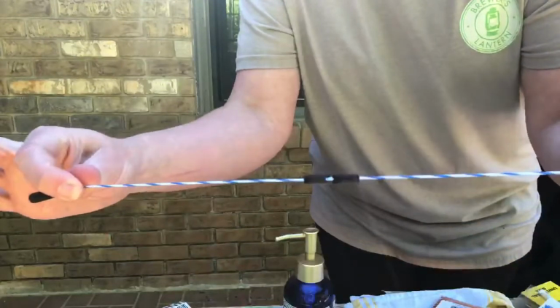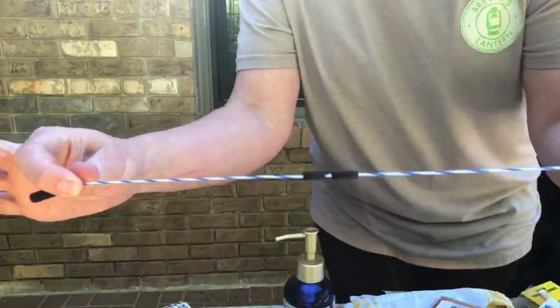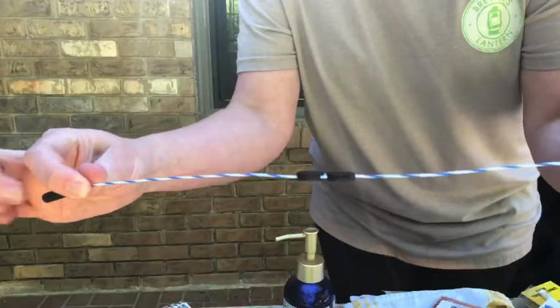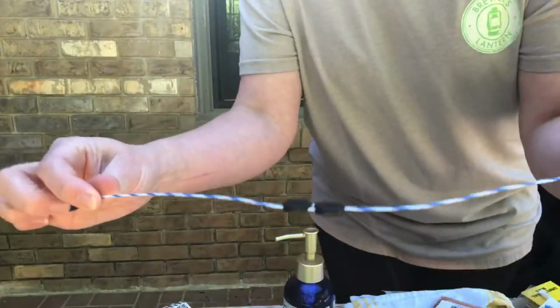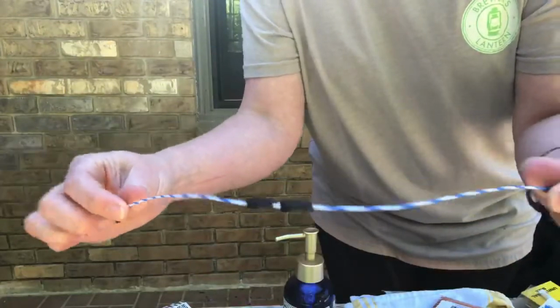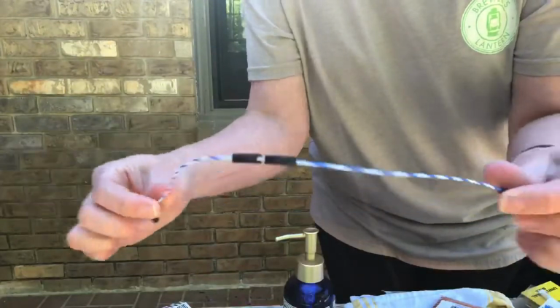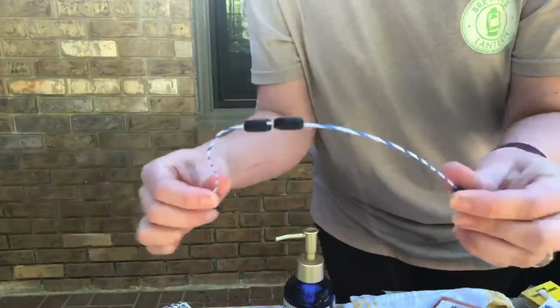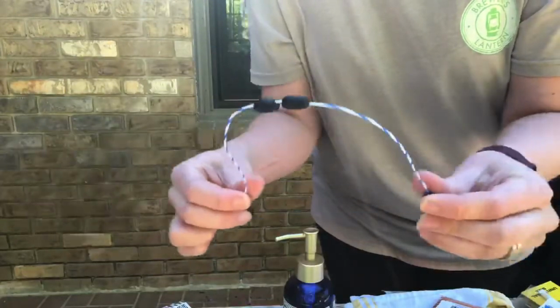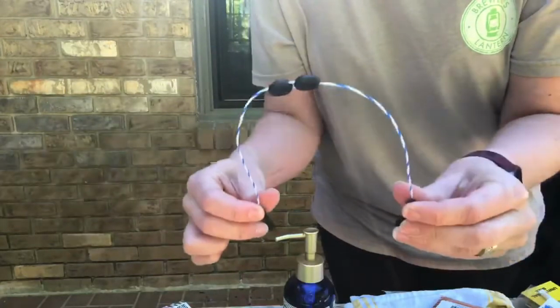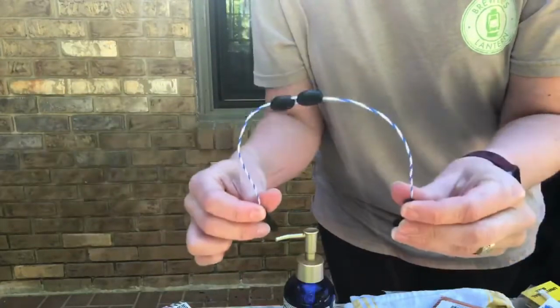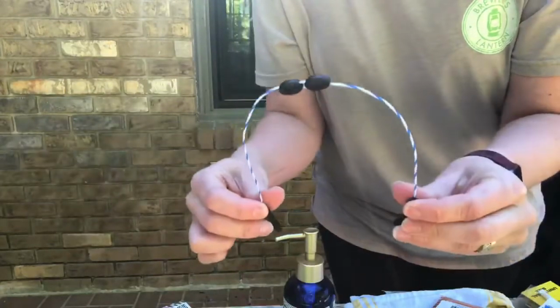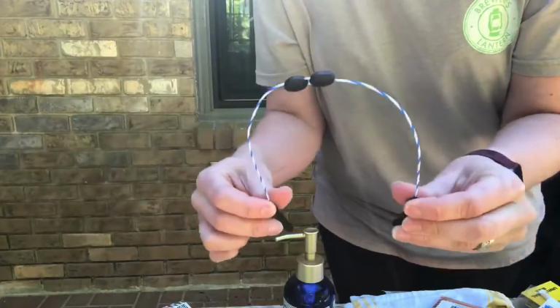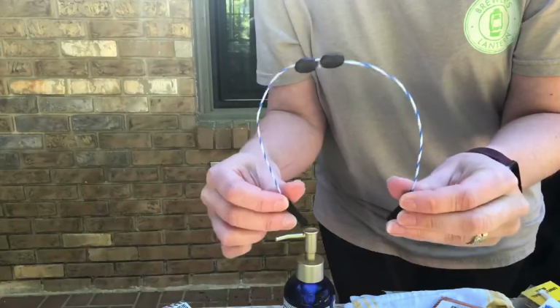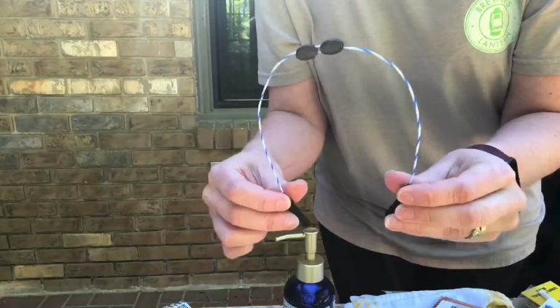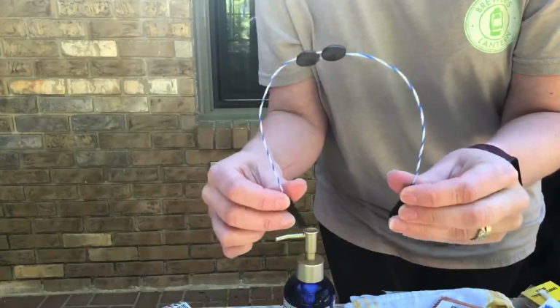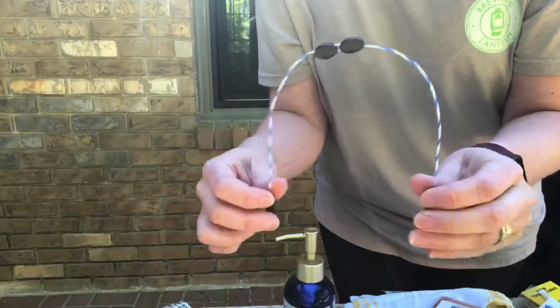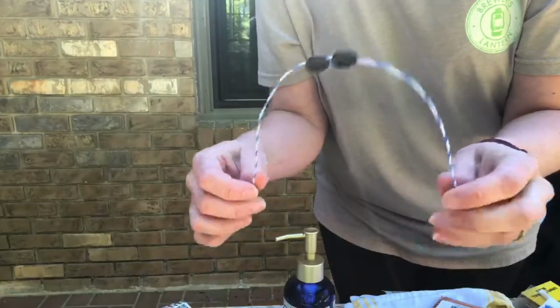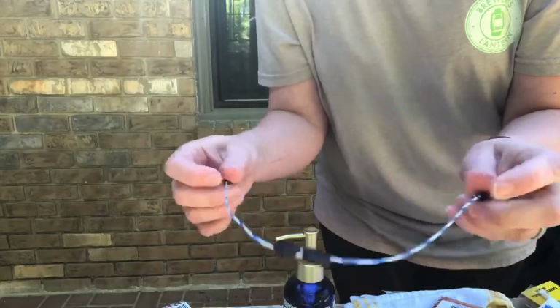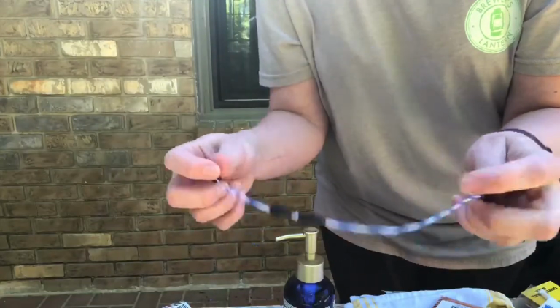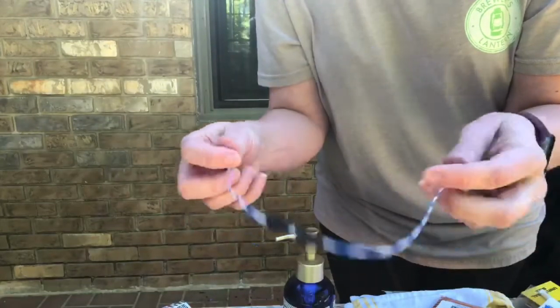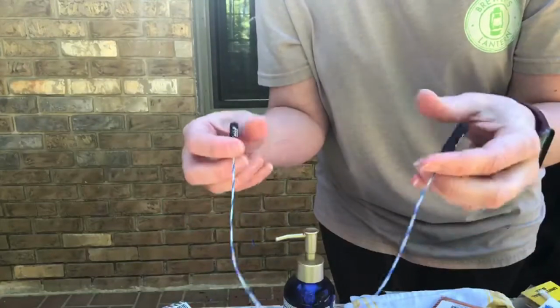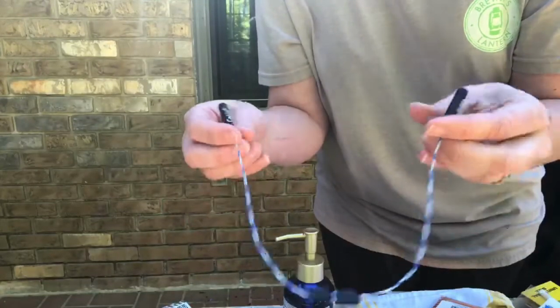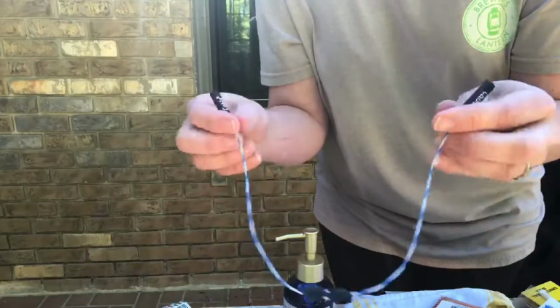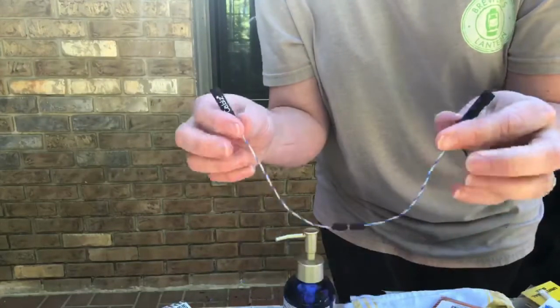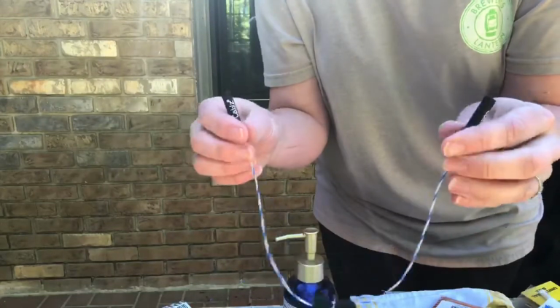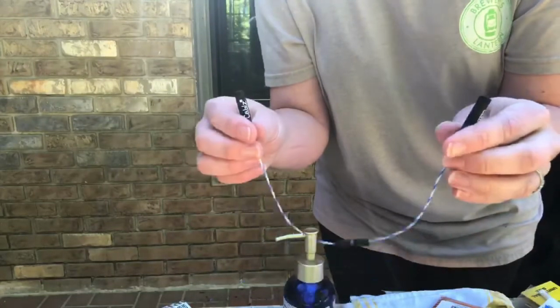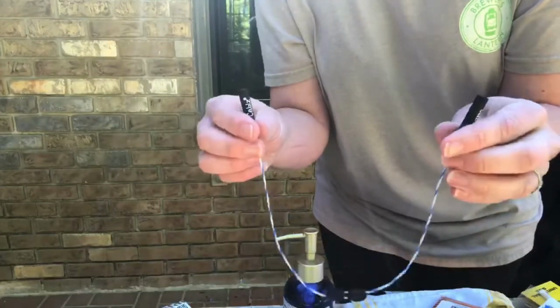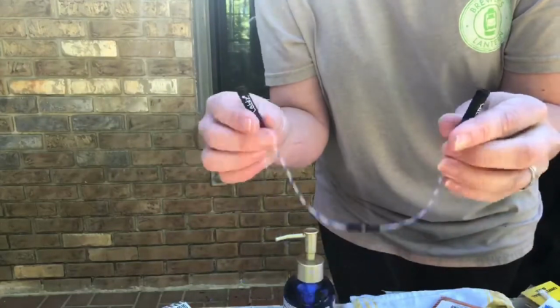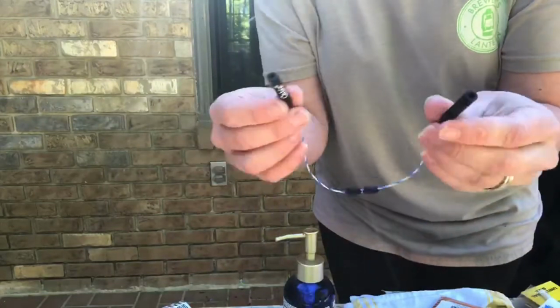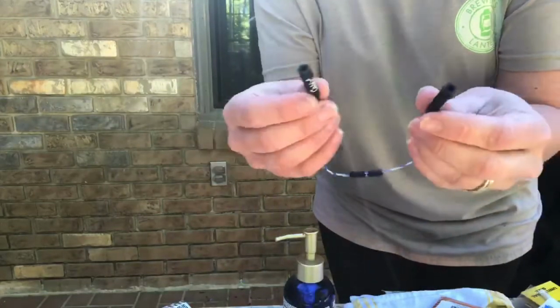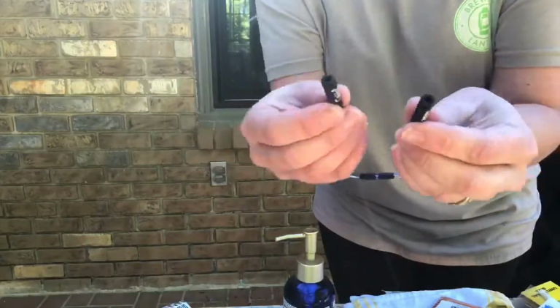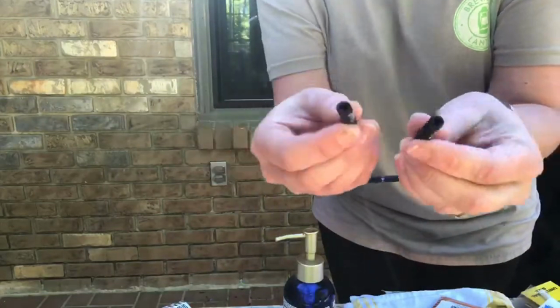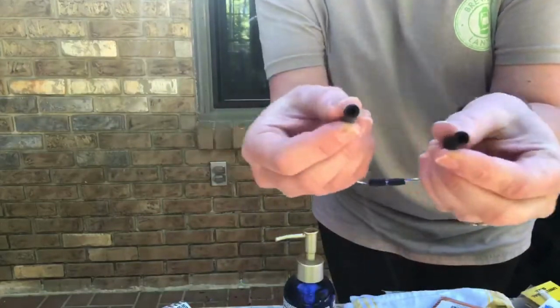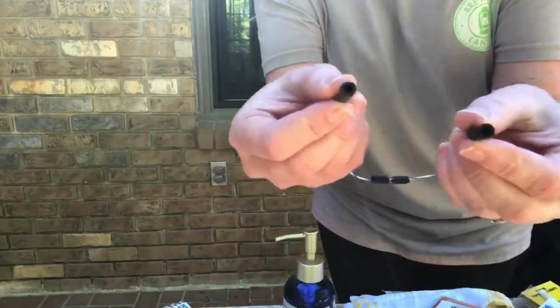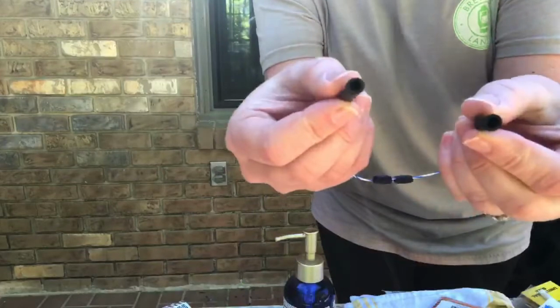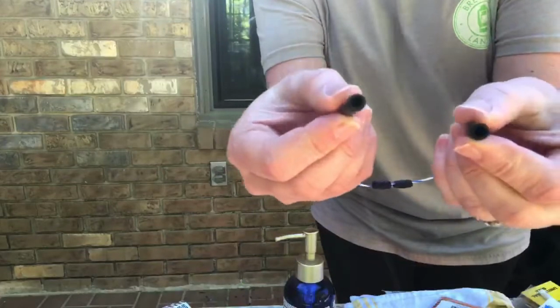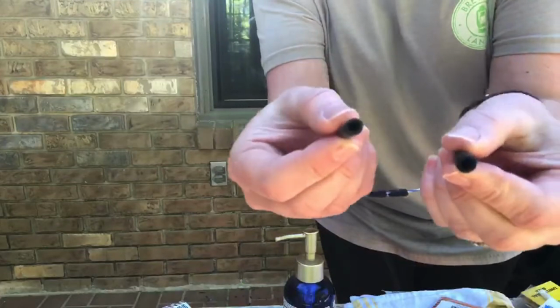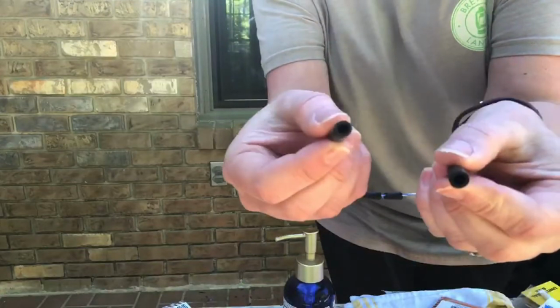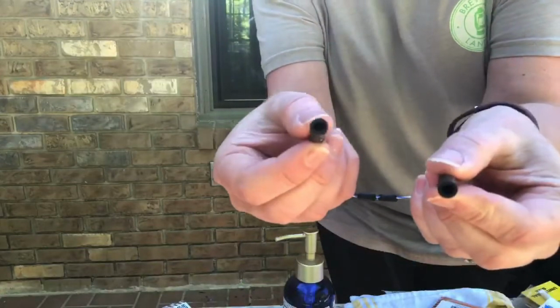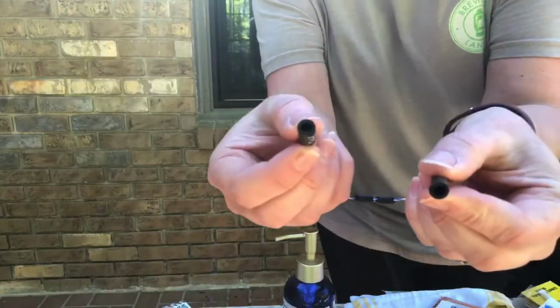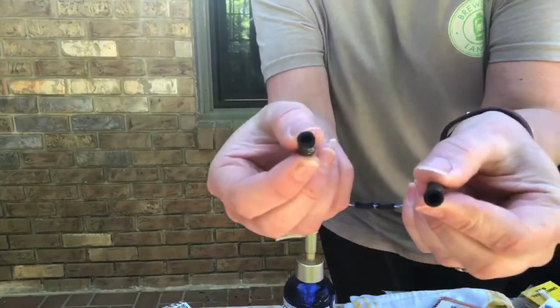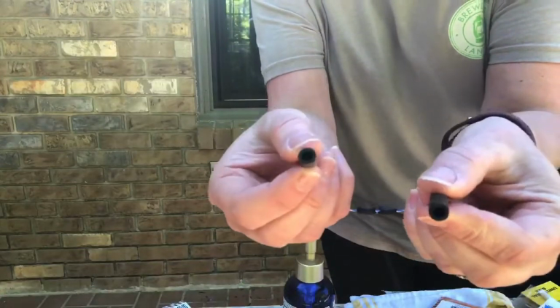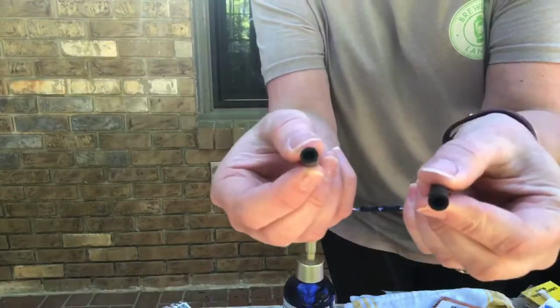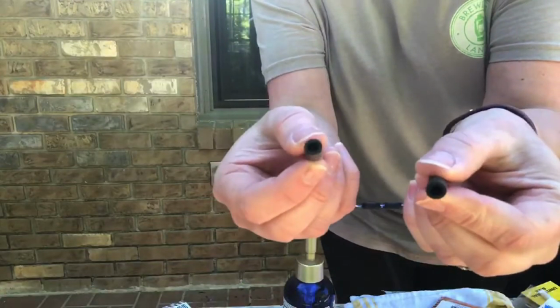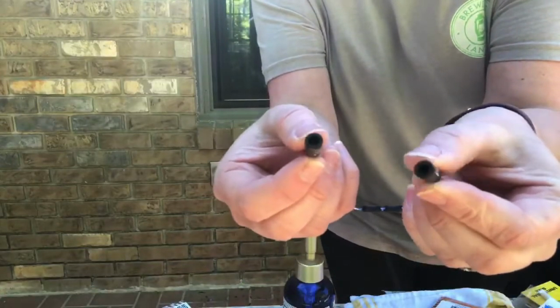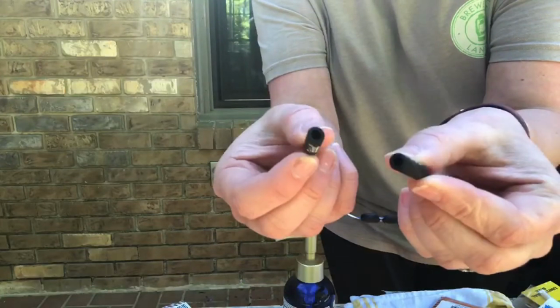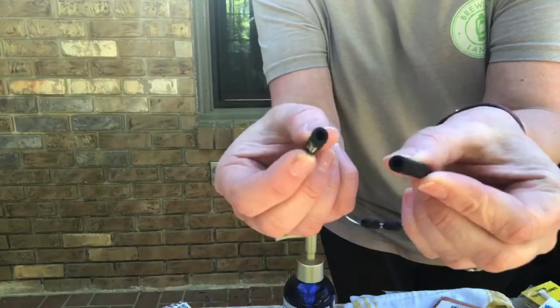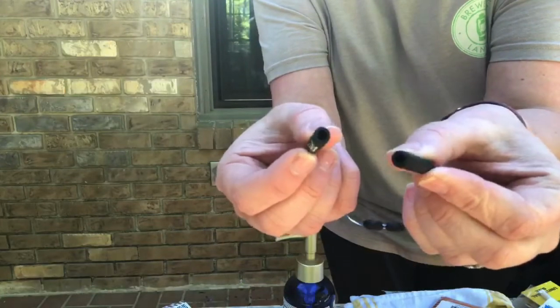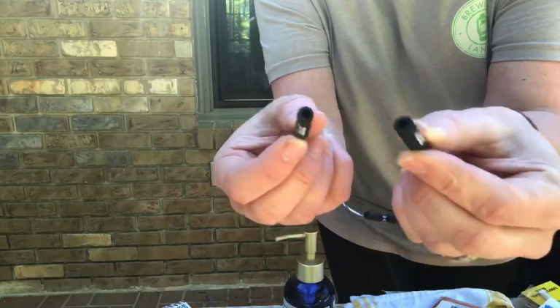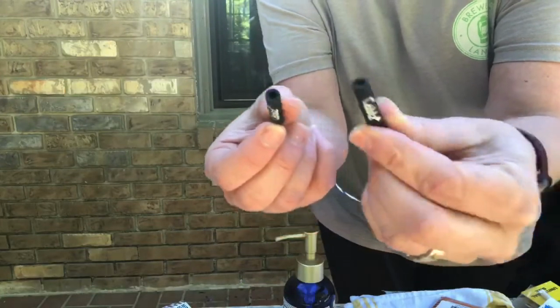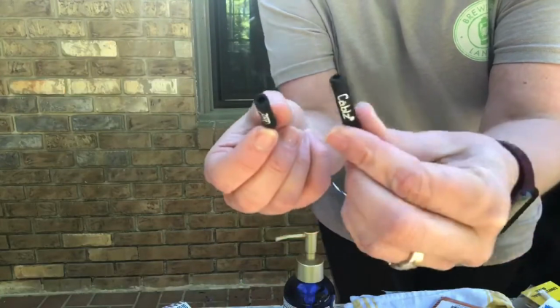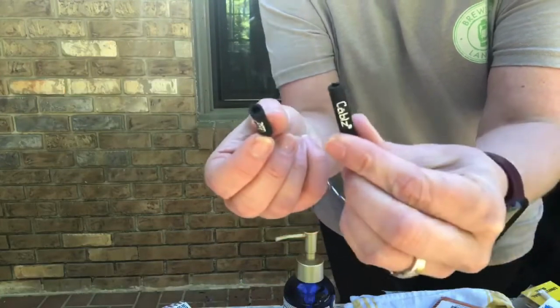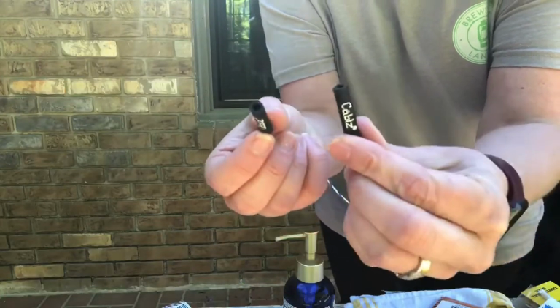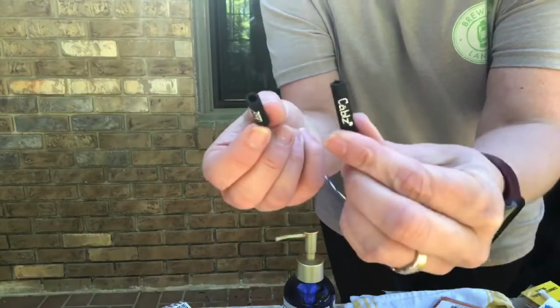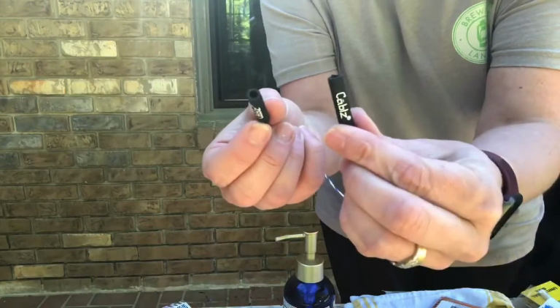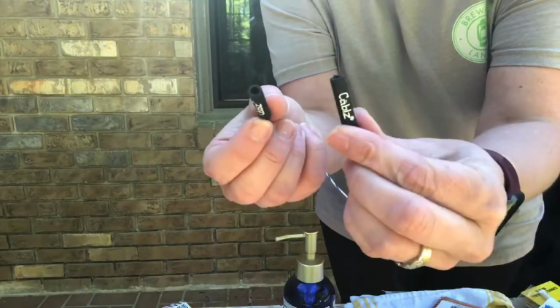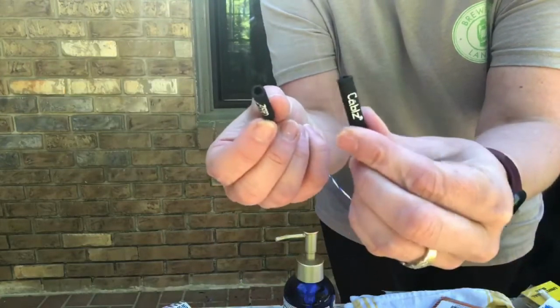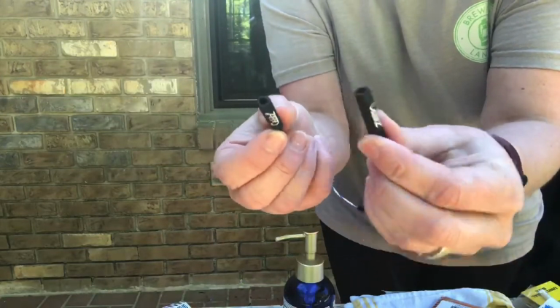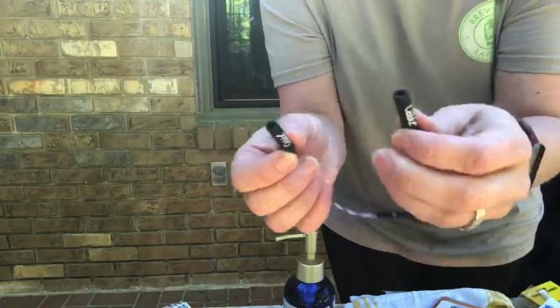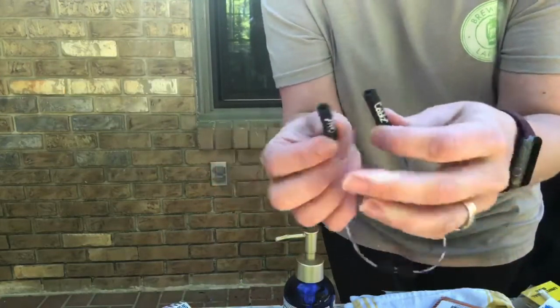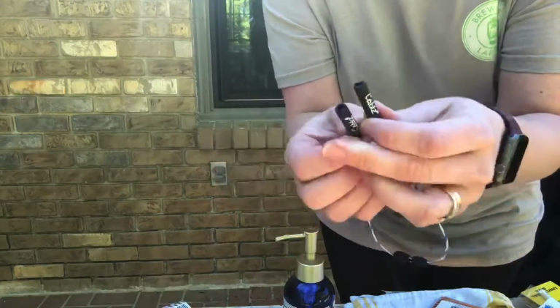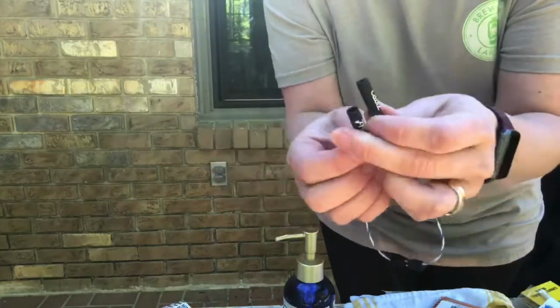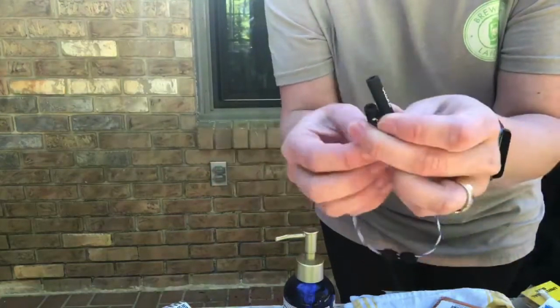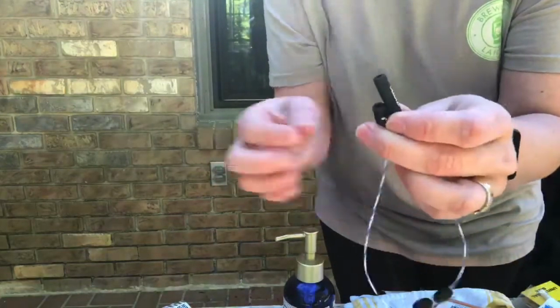Now I'm going to show you how to actually attach them to your sunglasses, because you can probably see the little hole to go in — it is pretty small.